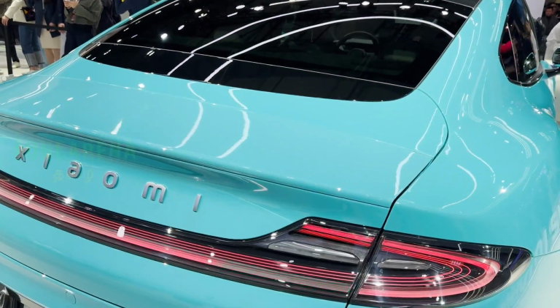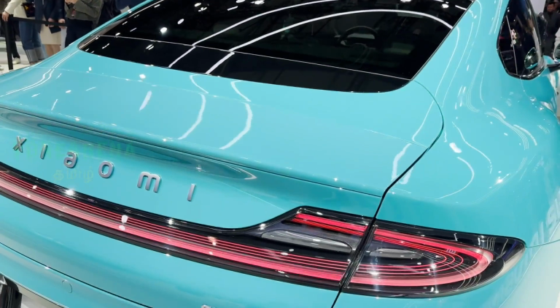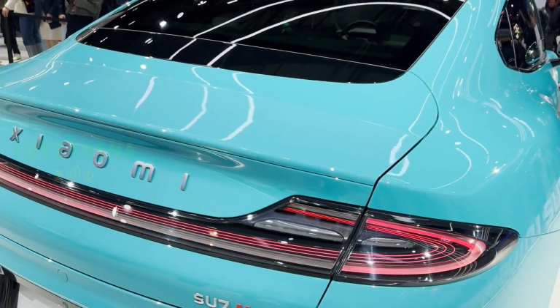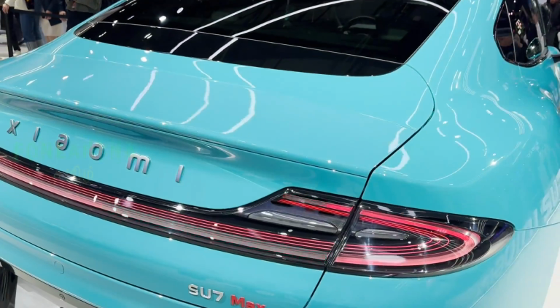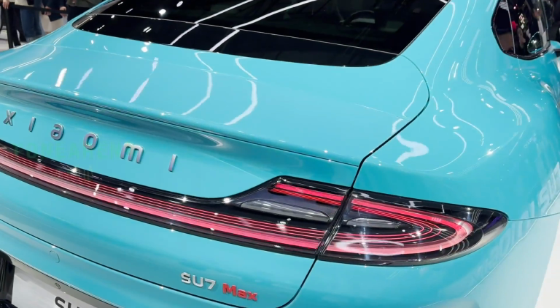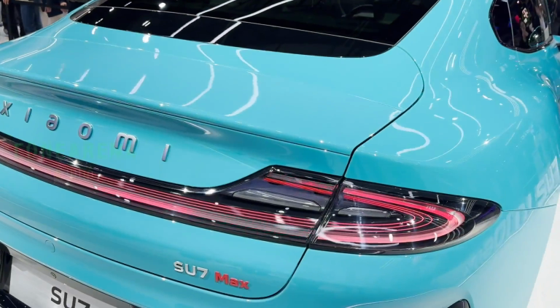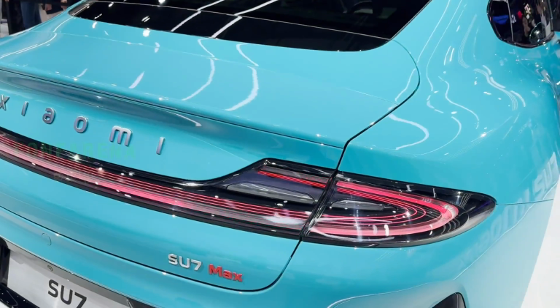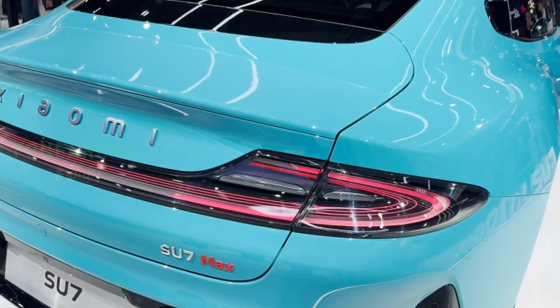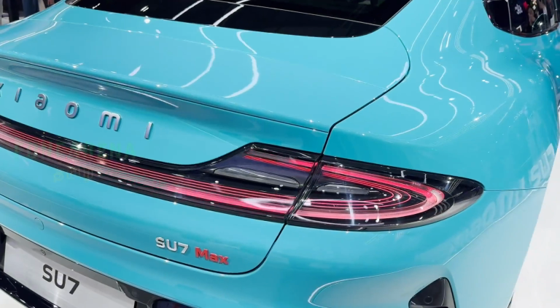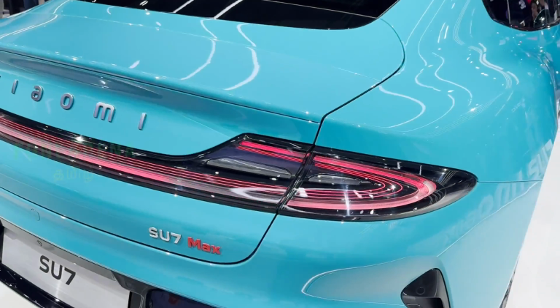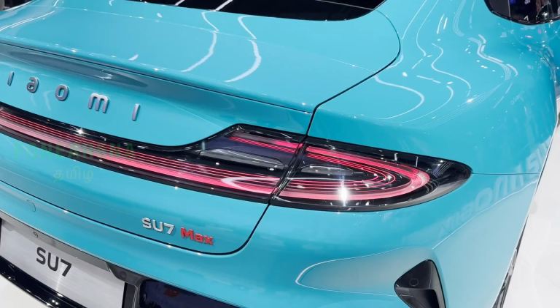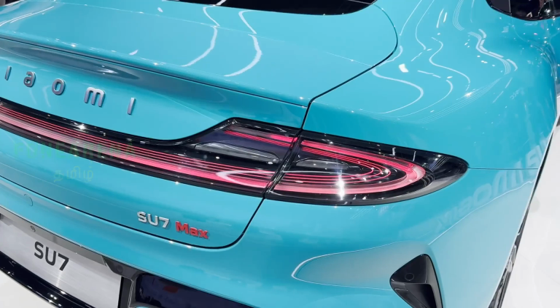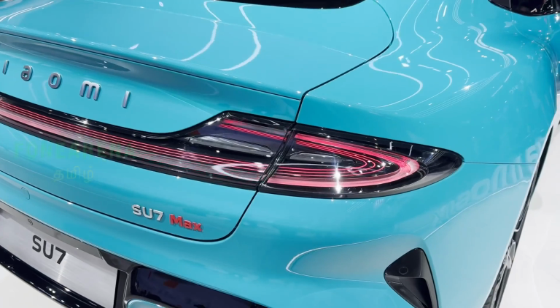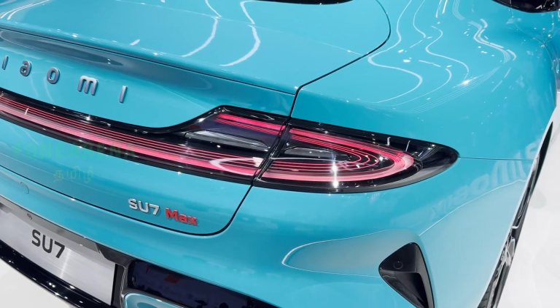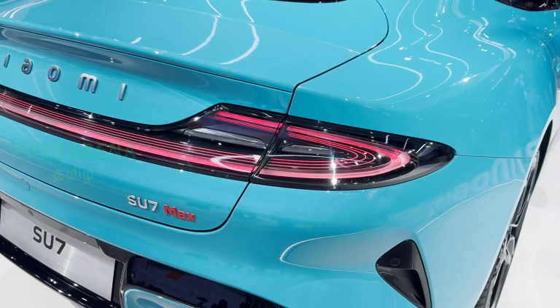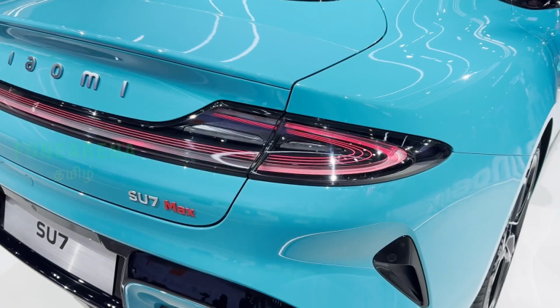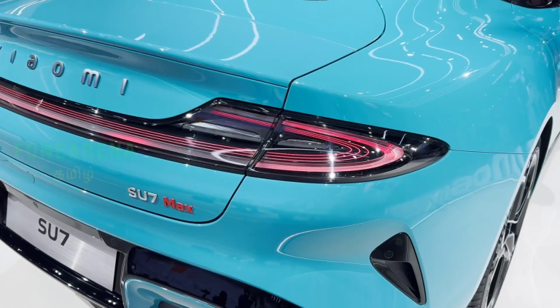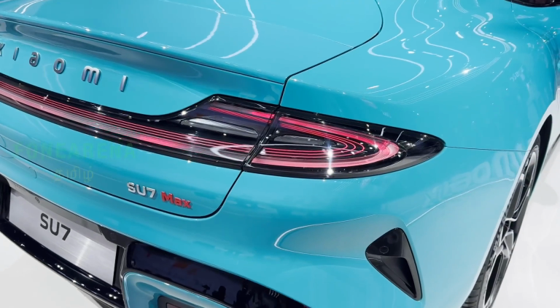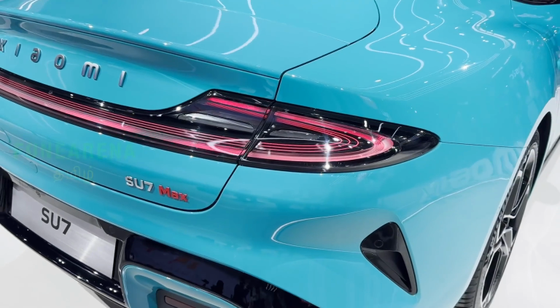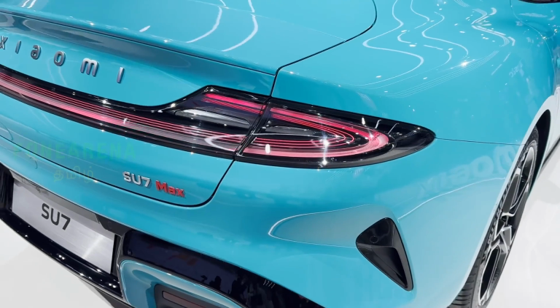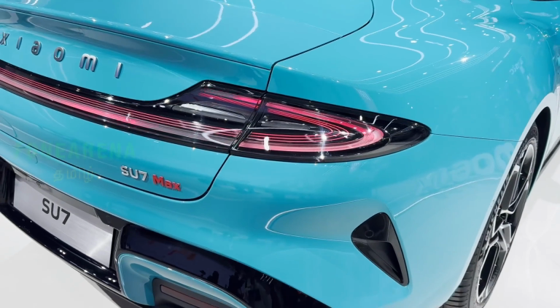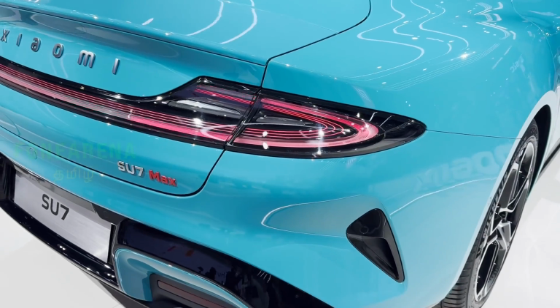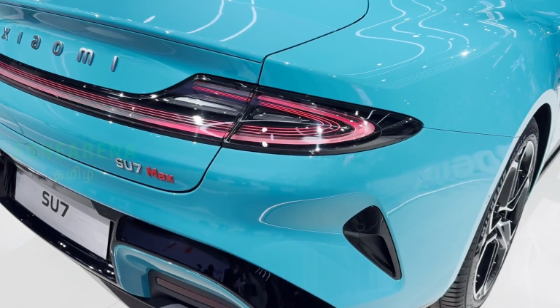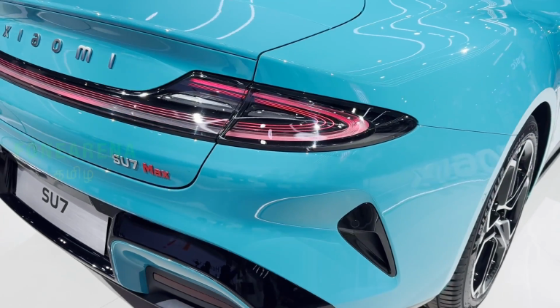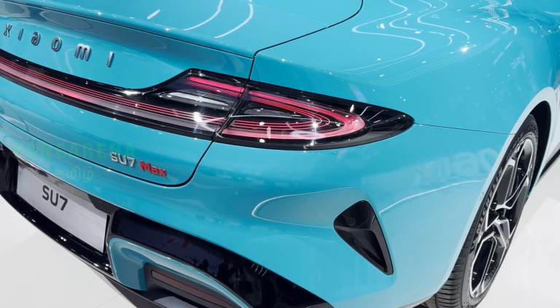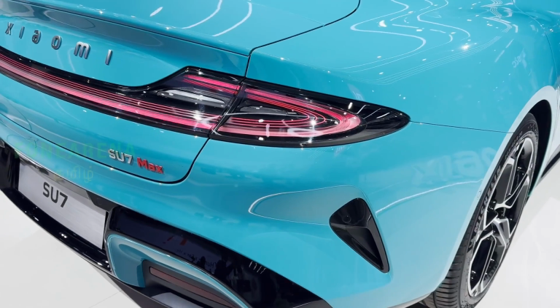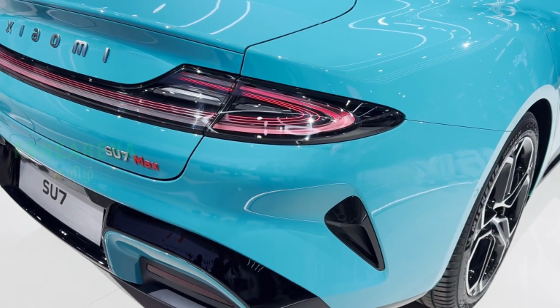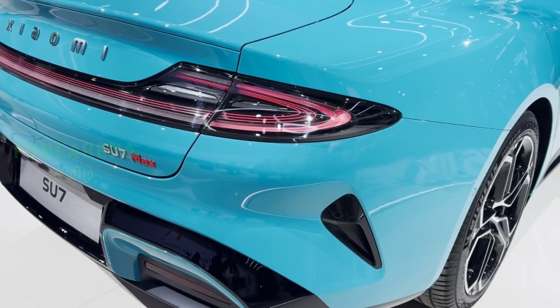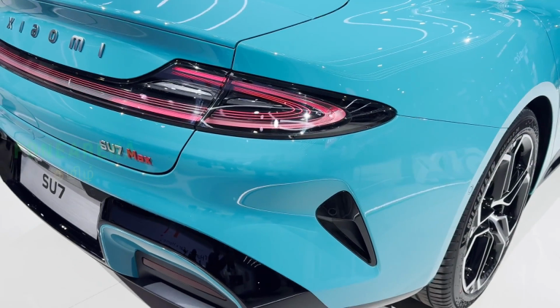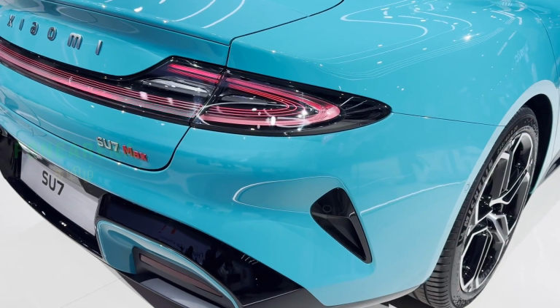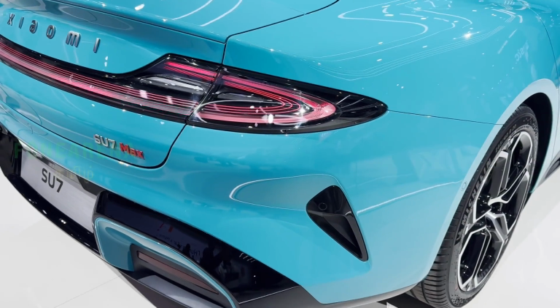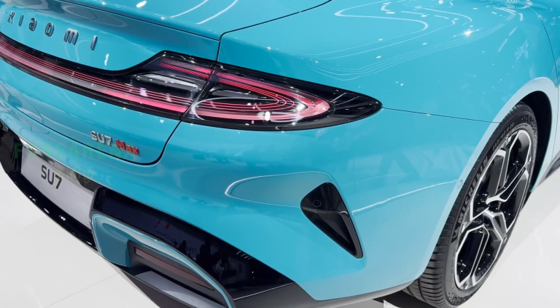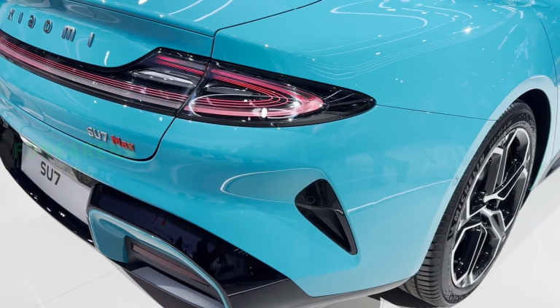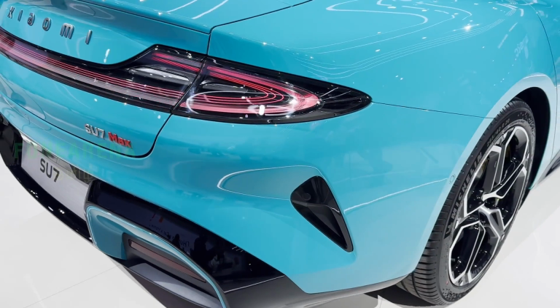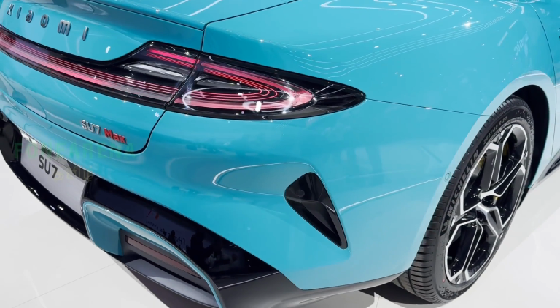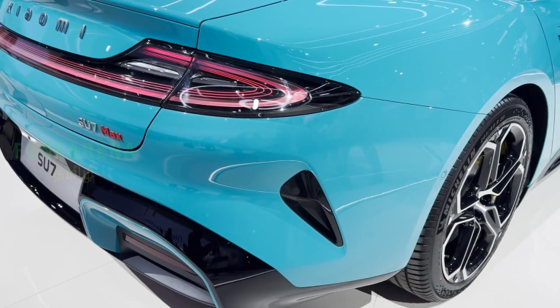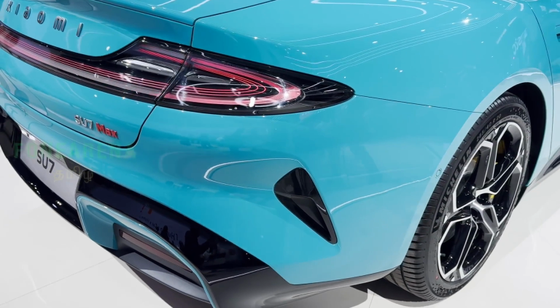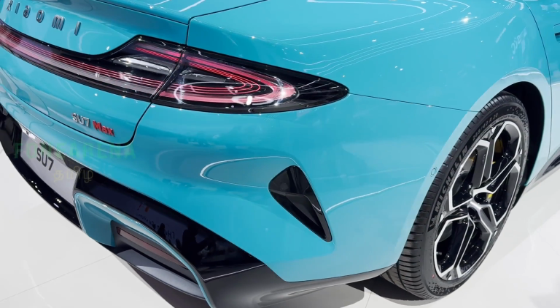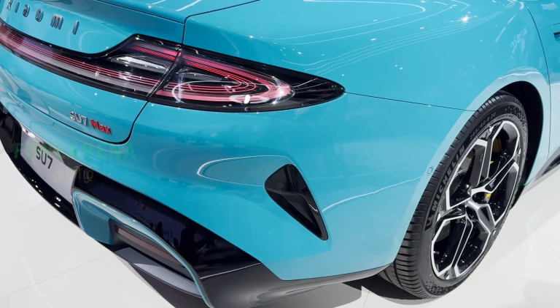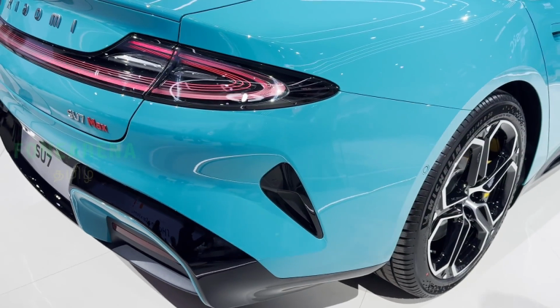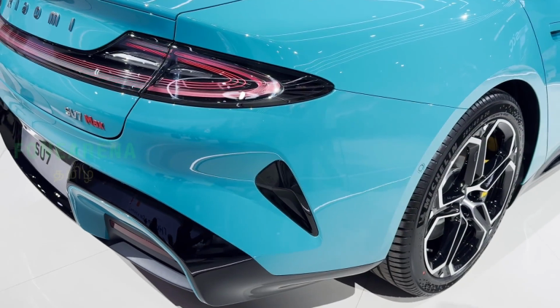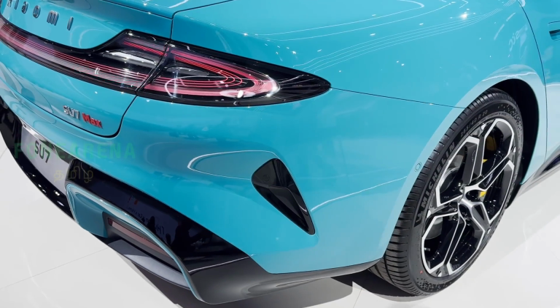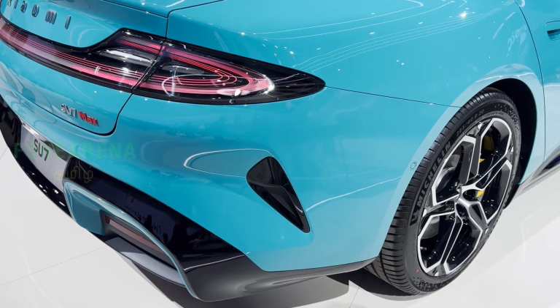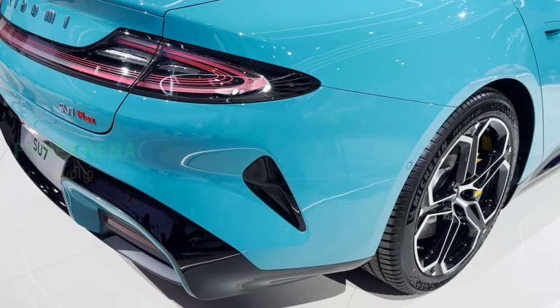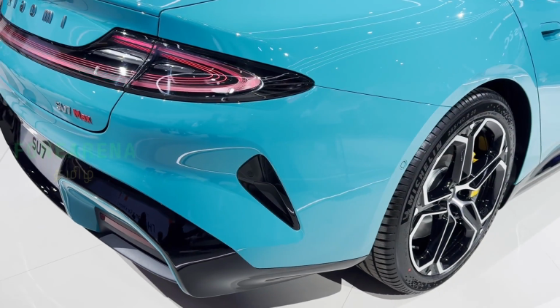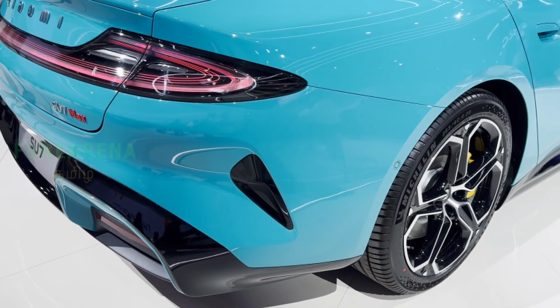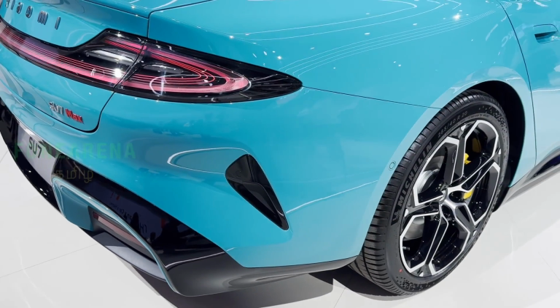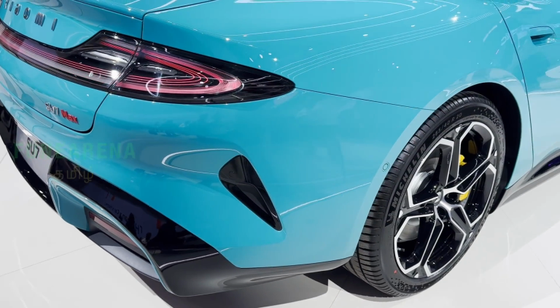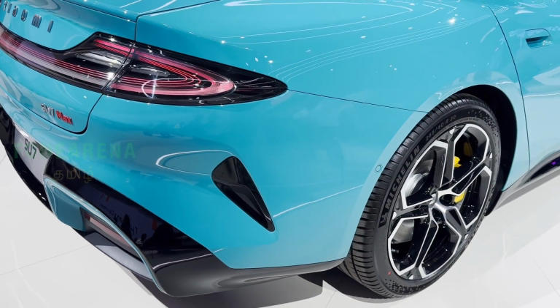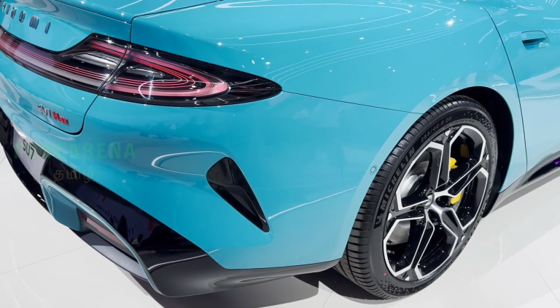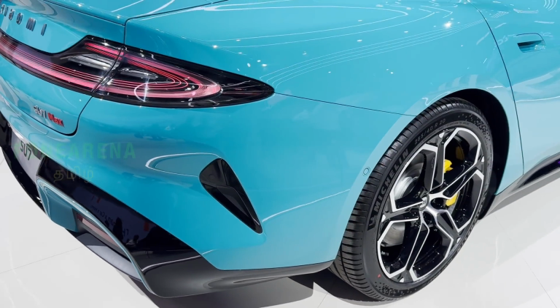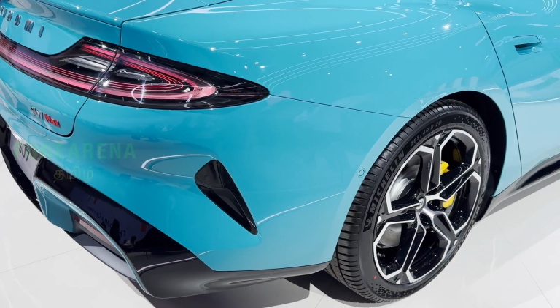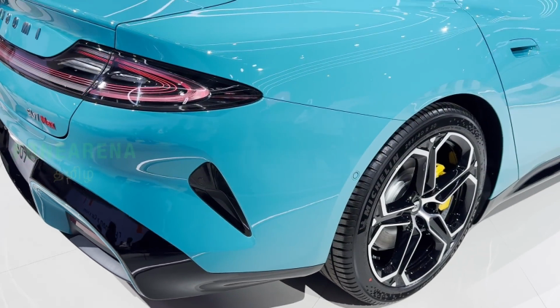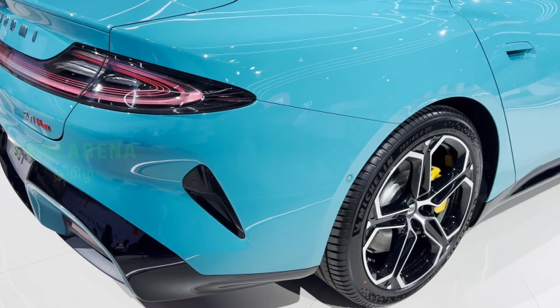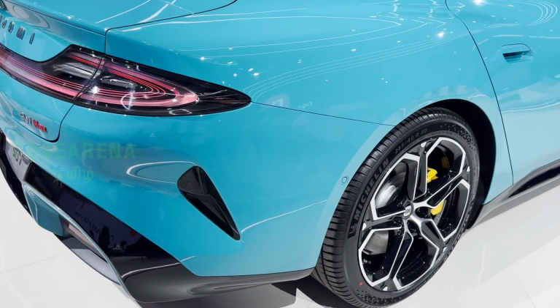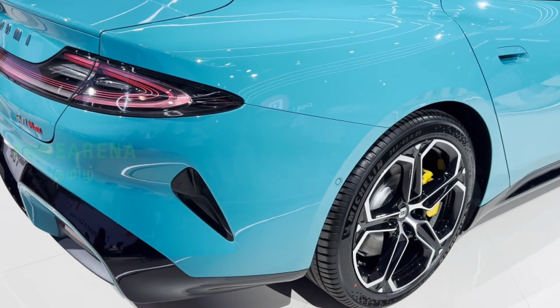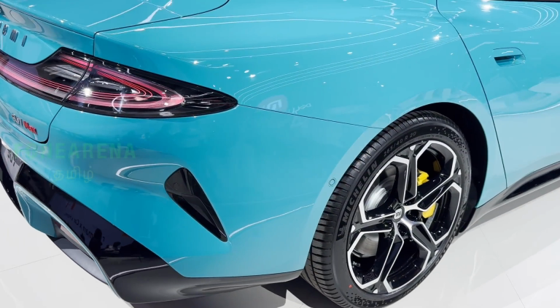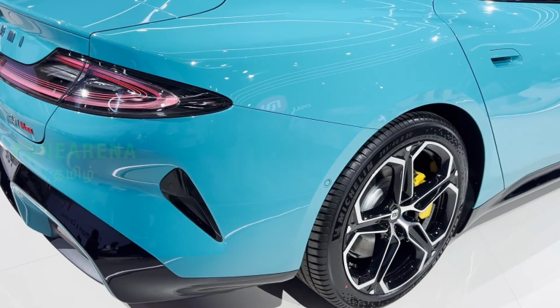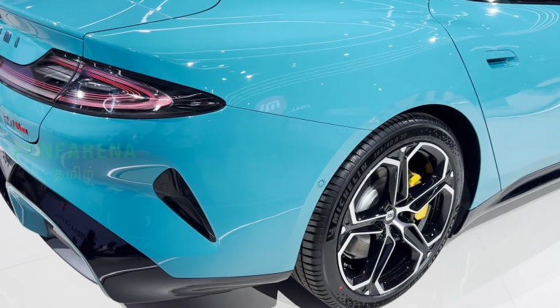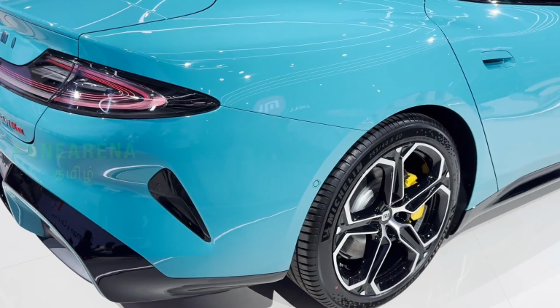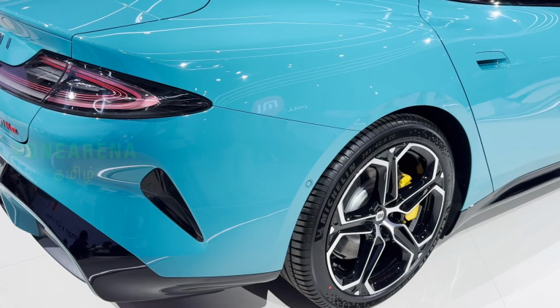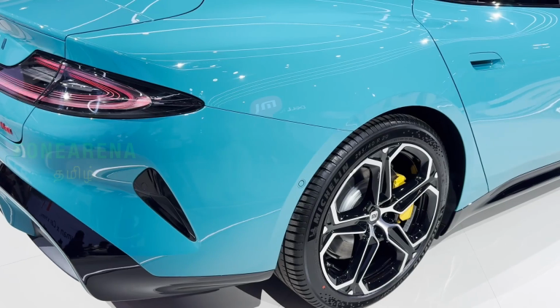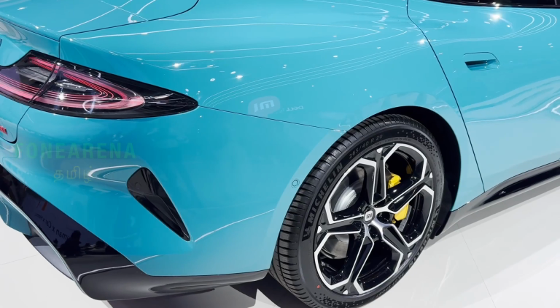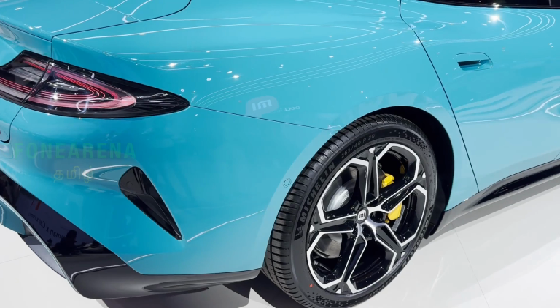The range is 800 kilometers on the CLTC standard, powered by a 101 kilowatt-hour battery, which is impressive.